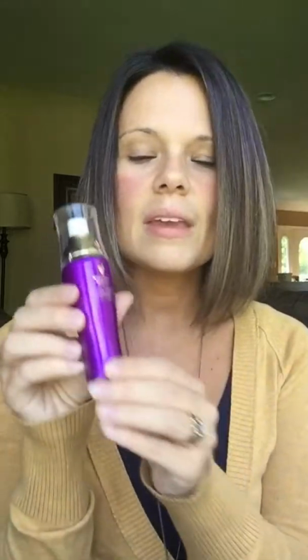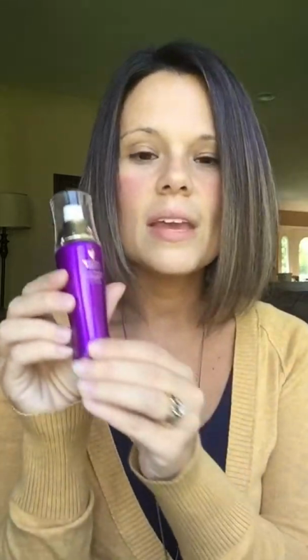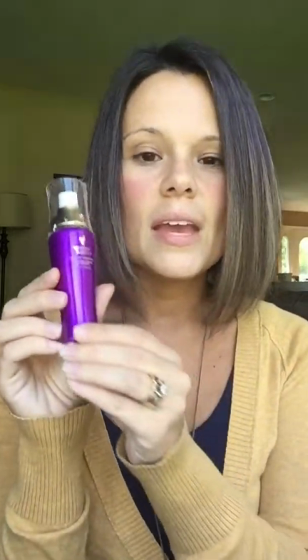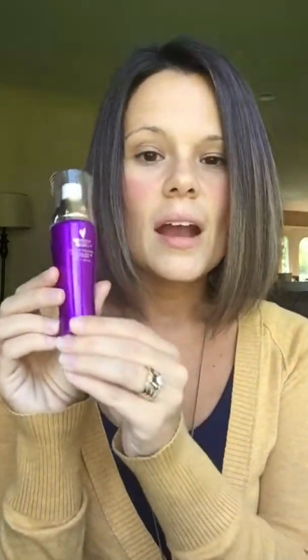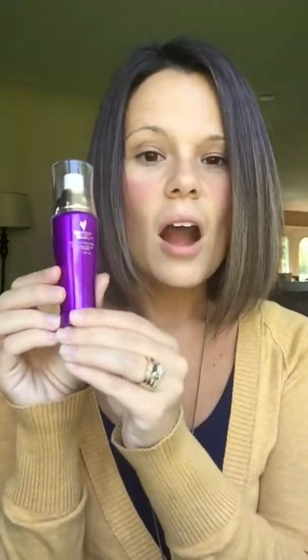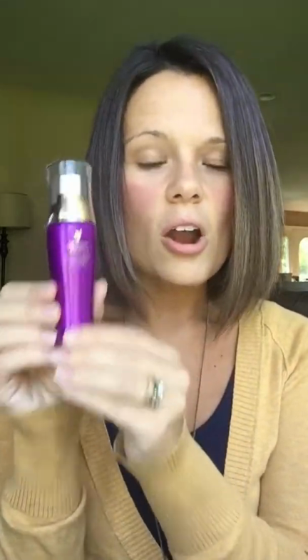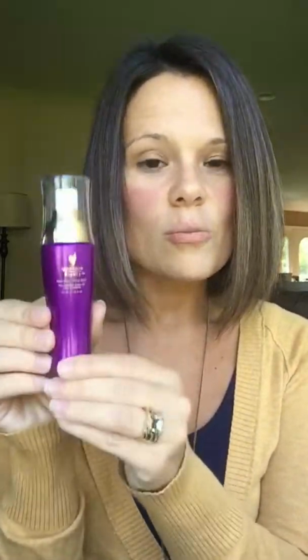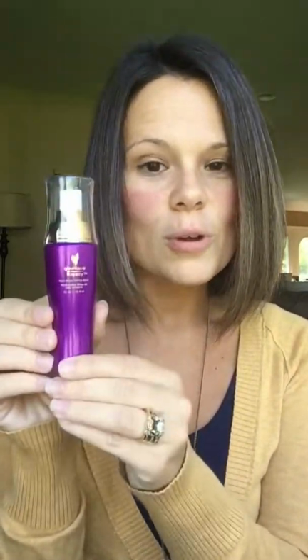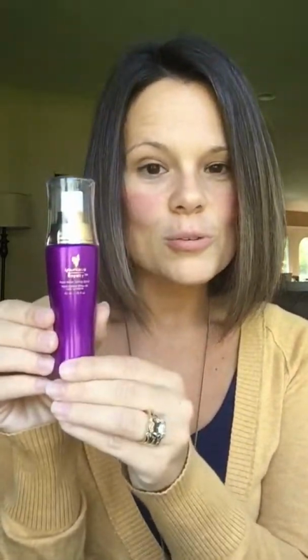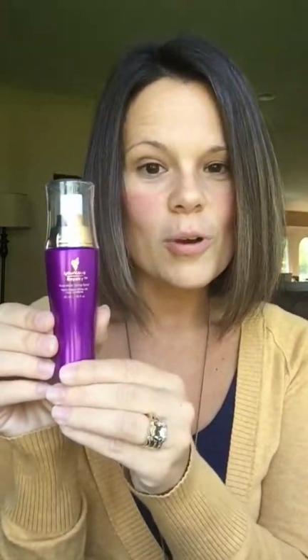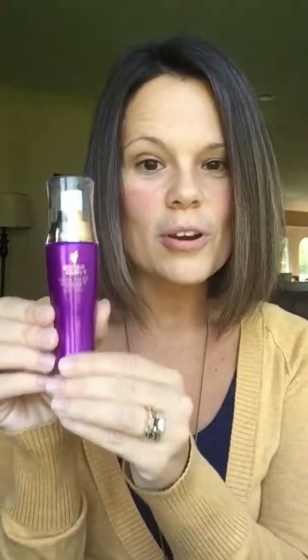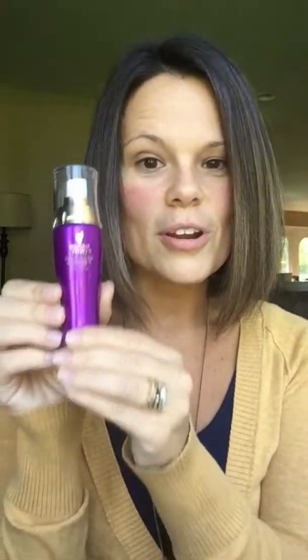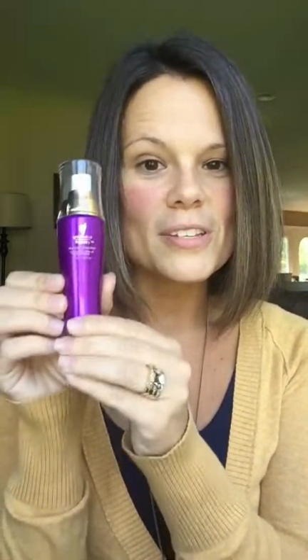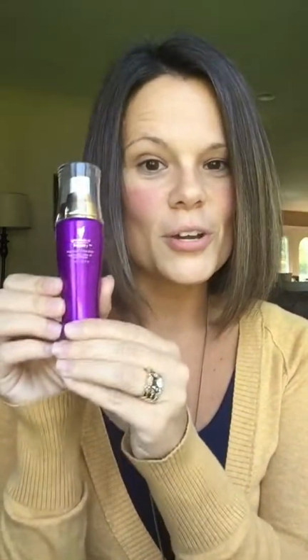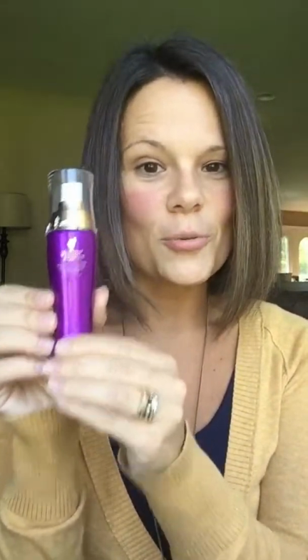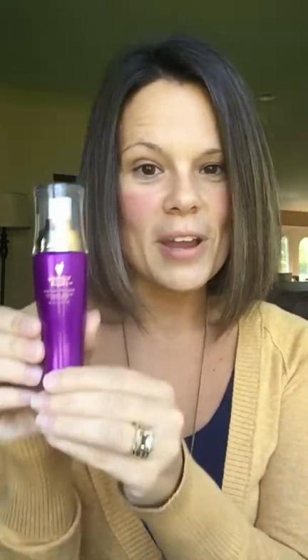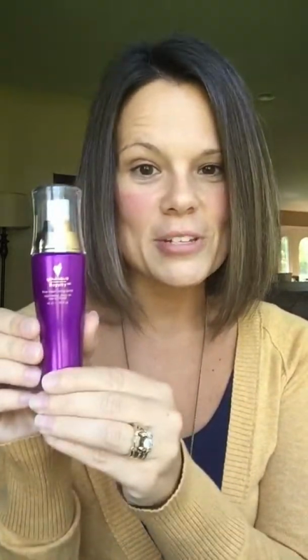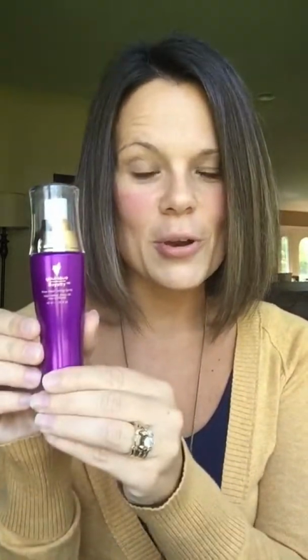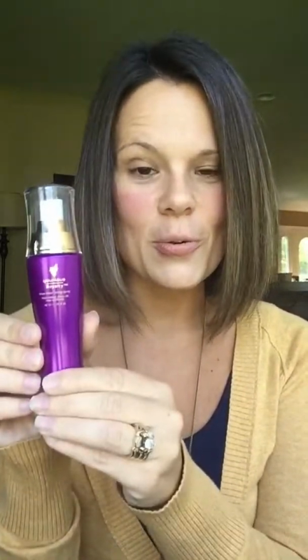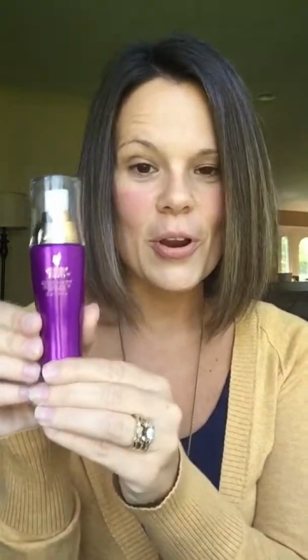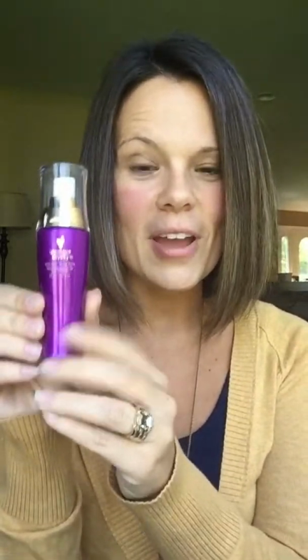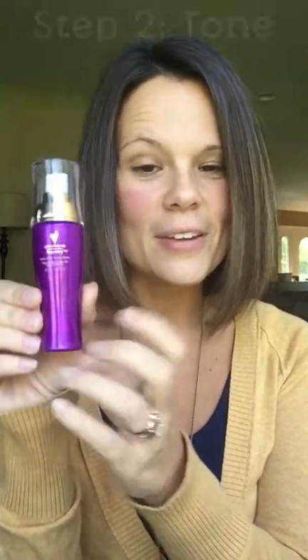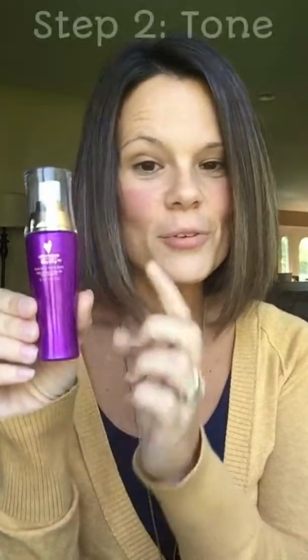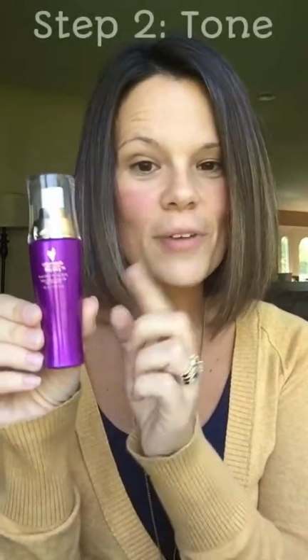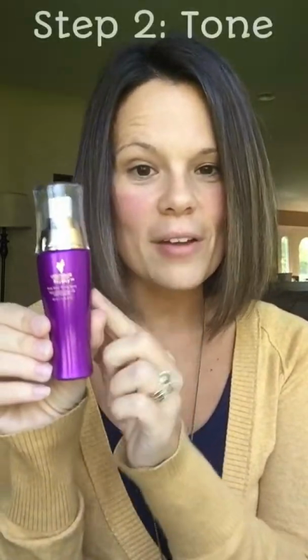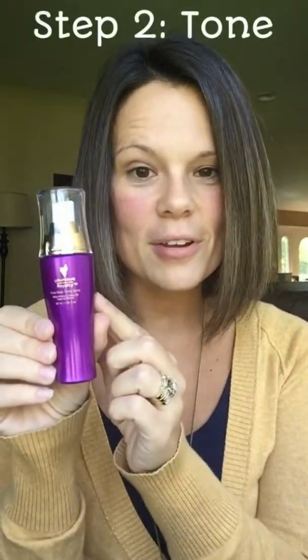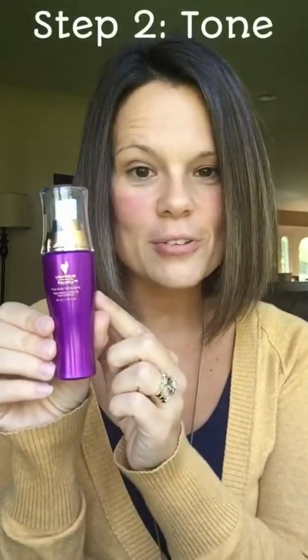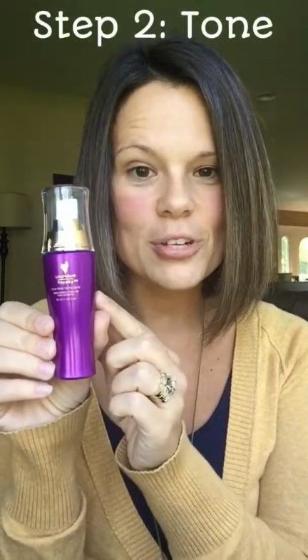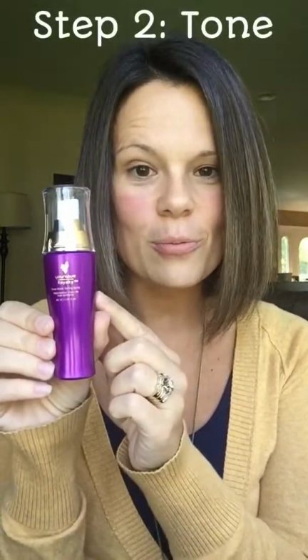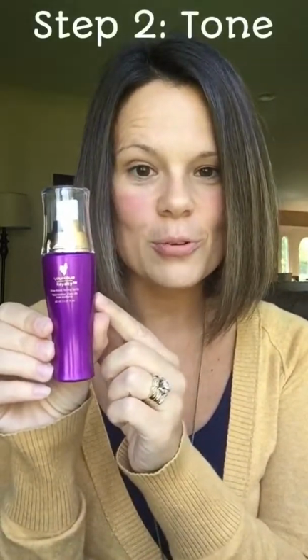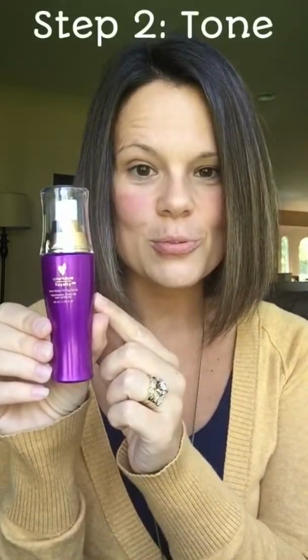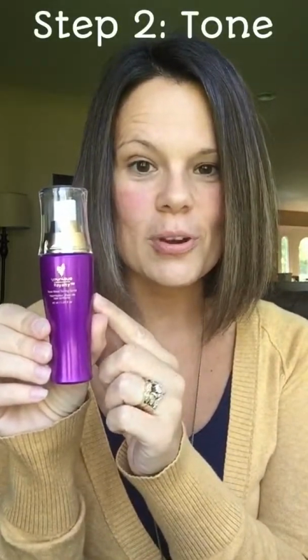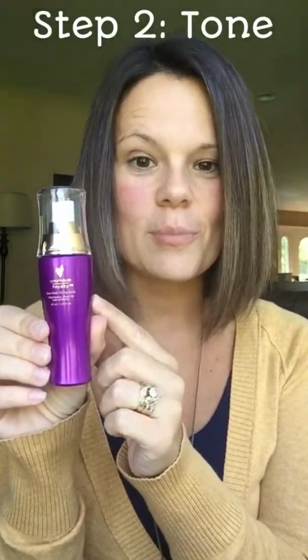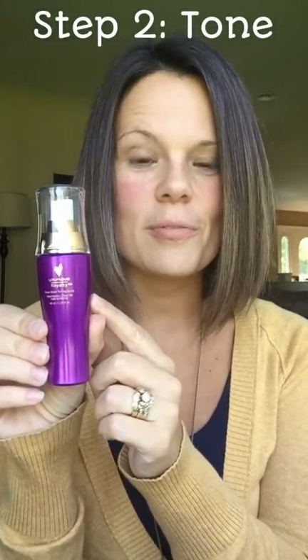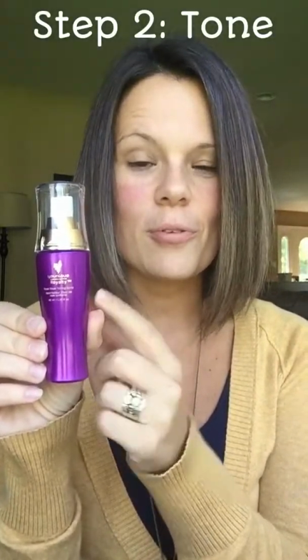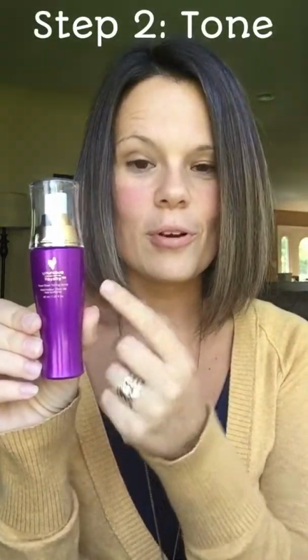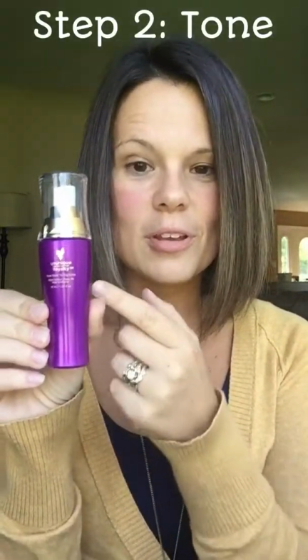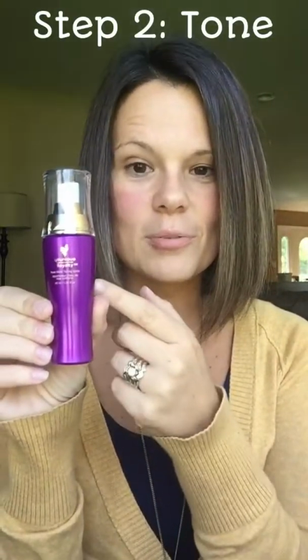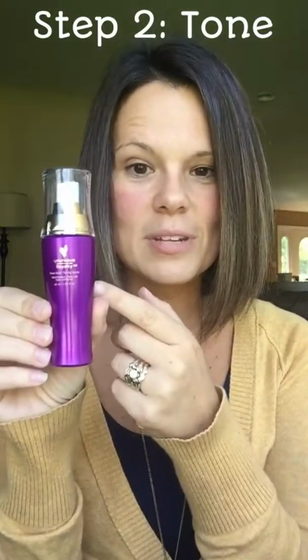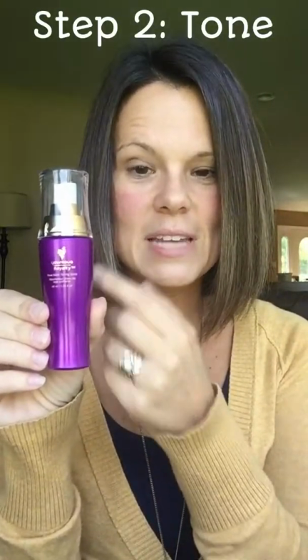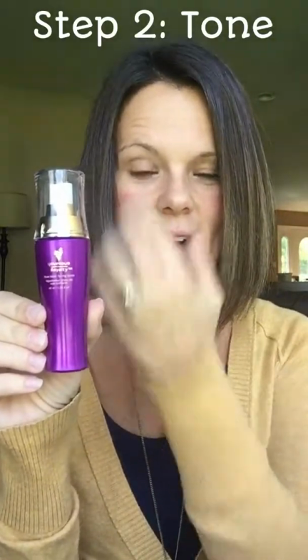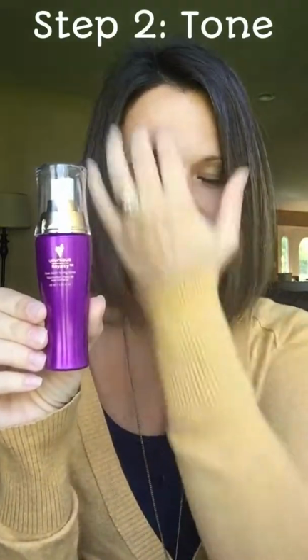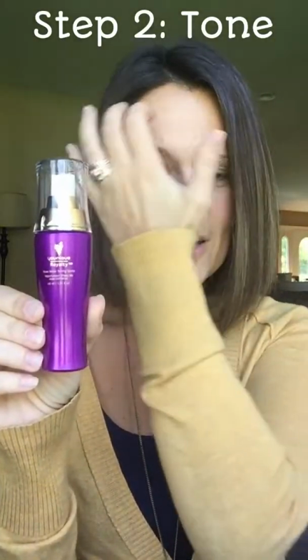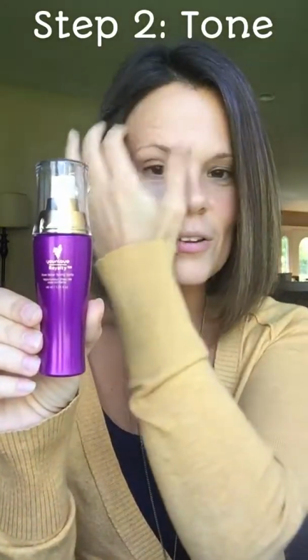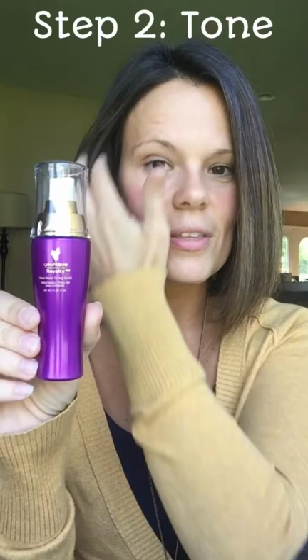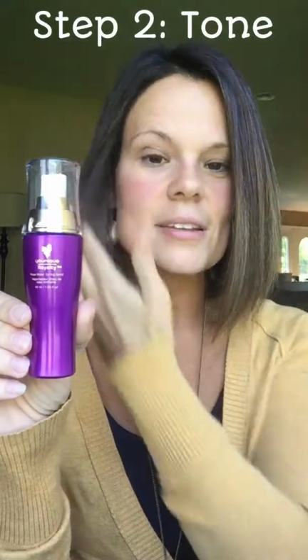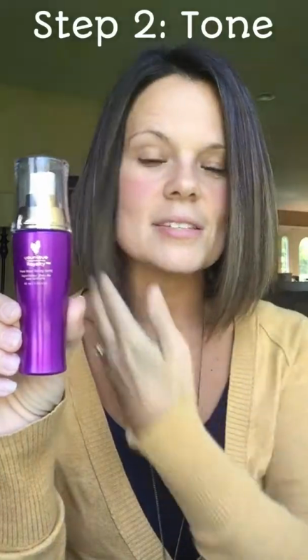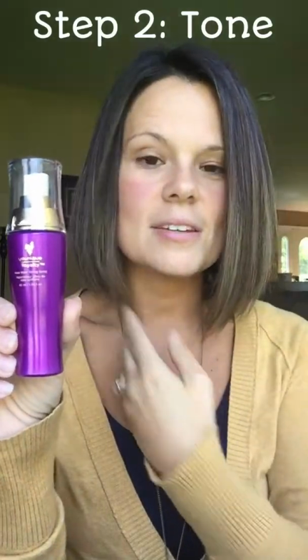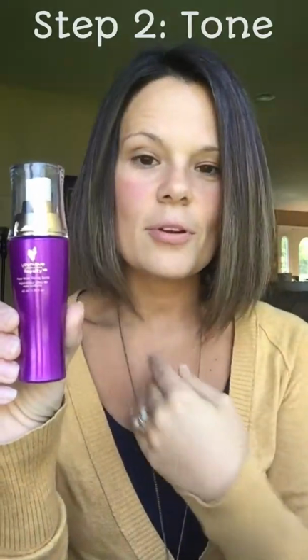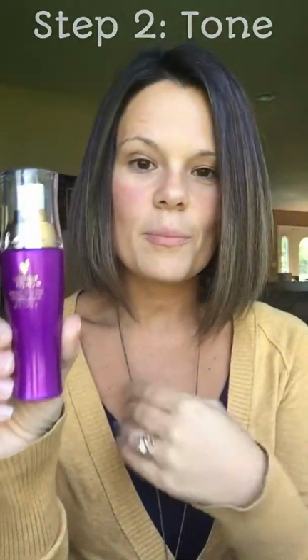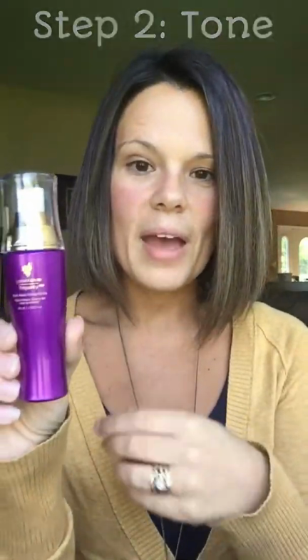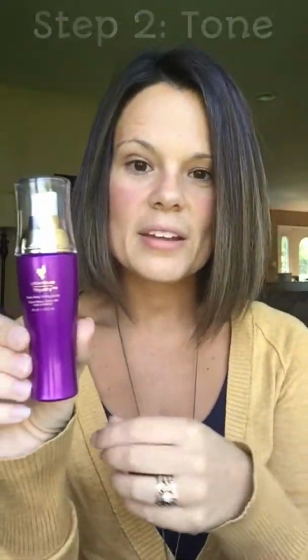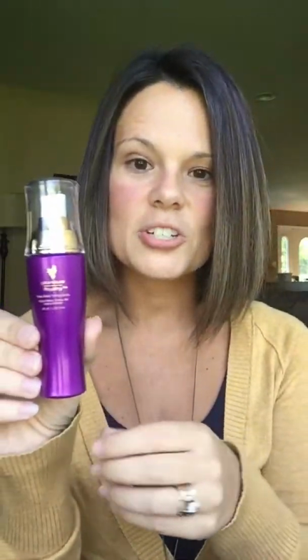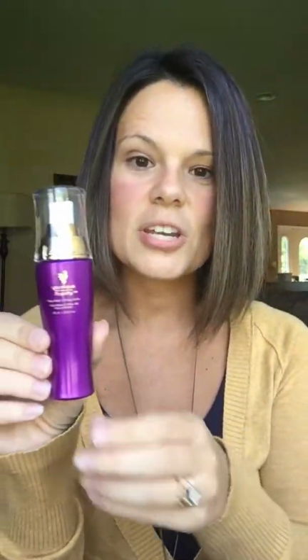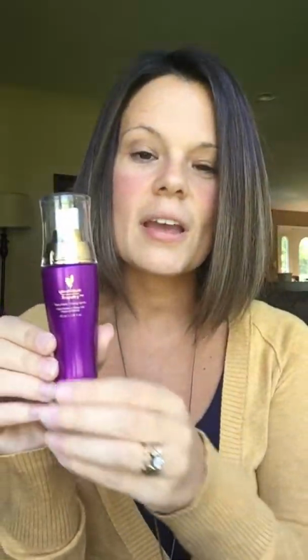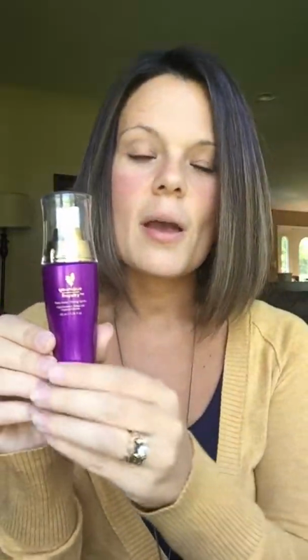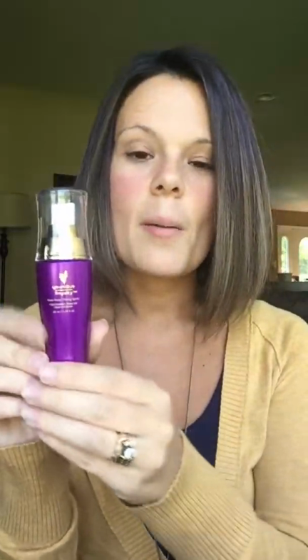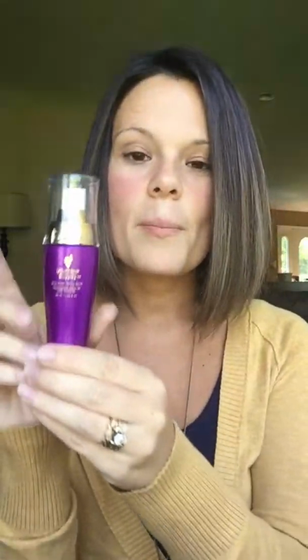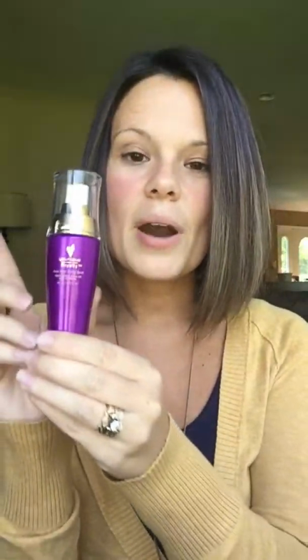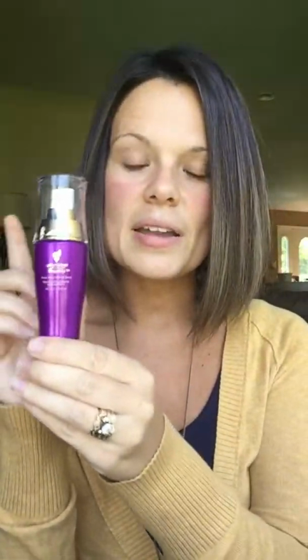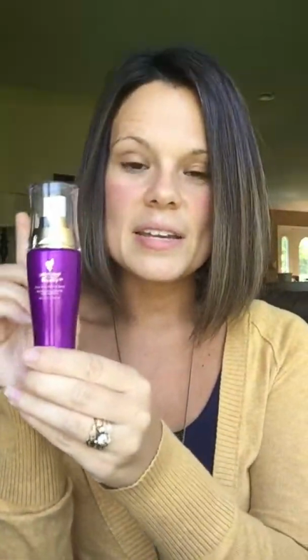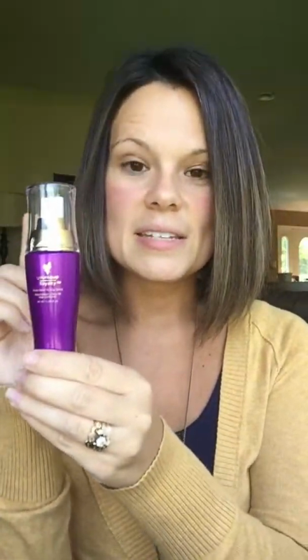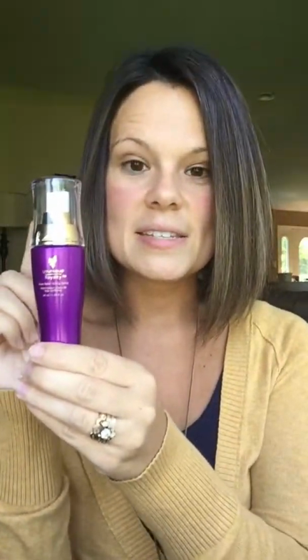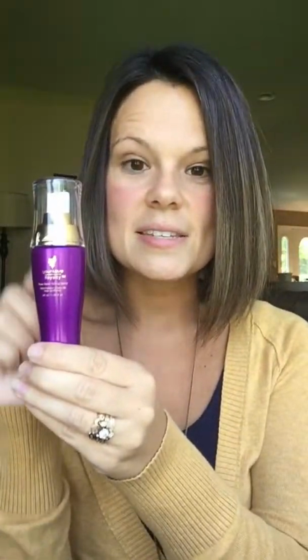They leave the skin feeling so soft and clean. After you cleanse — which I already did this morning in the shower — you just take a little bit of water, lather it on your face, and then rinse it off.